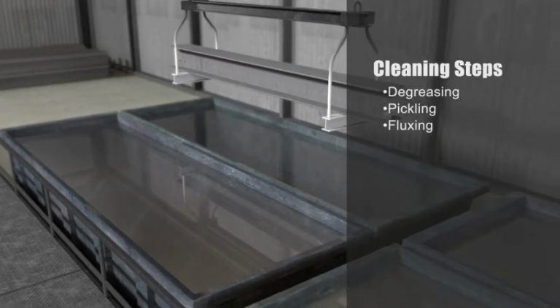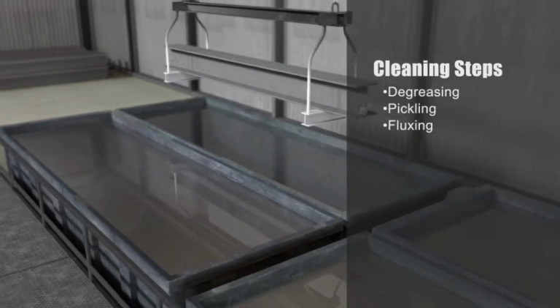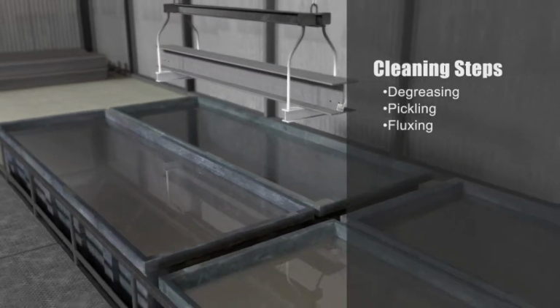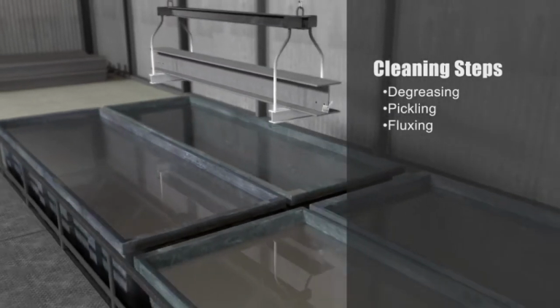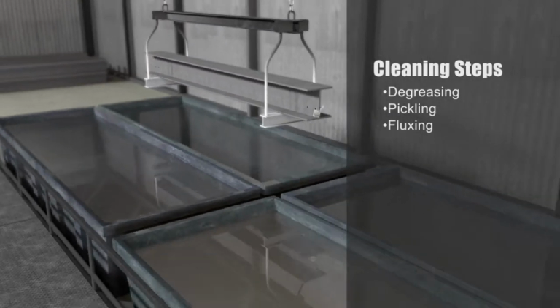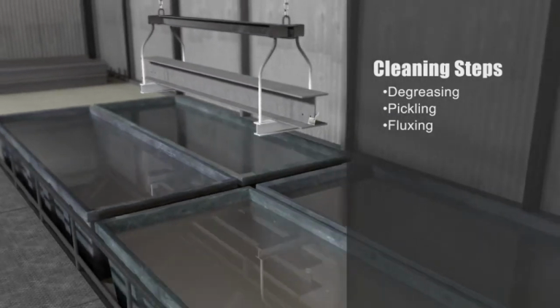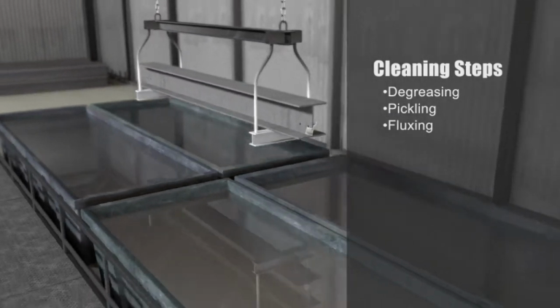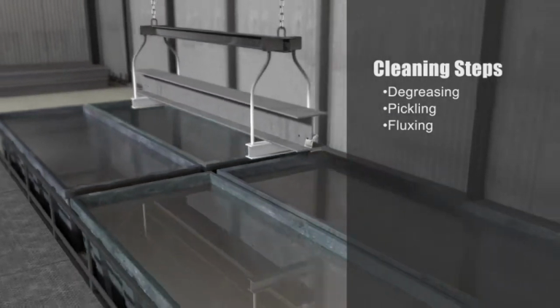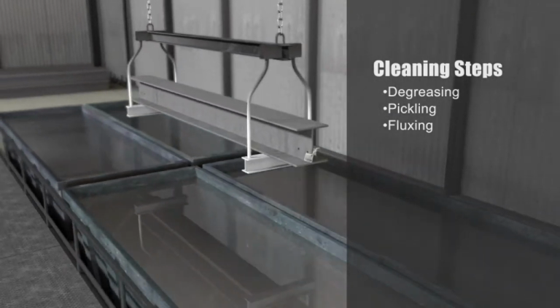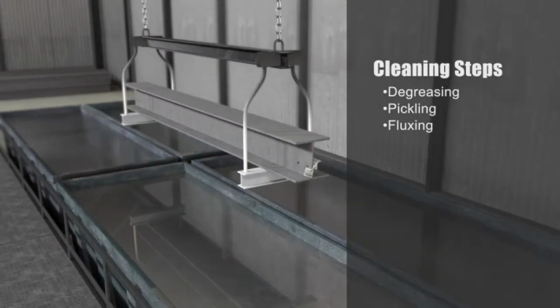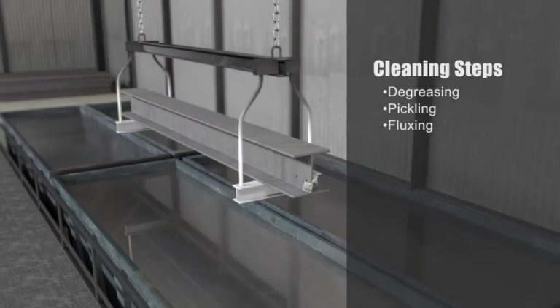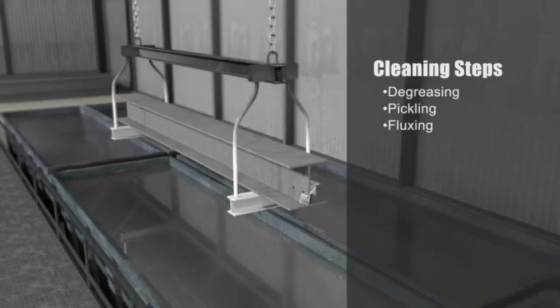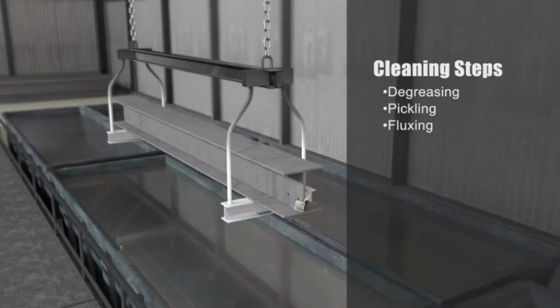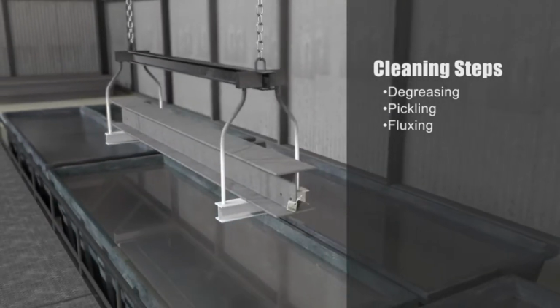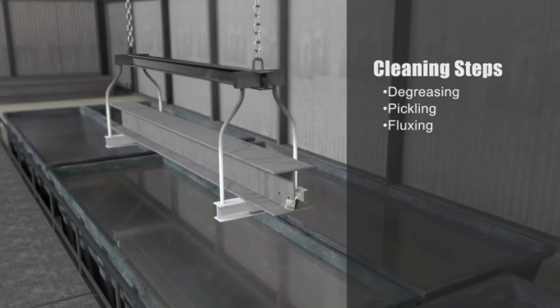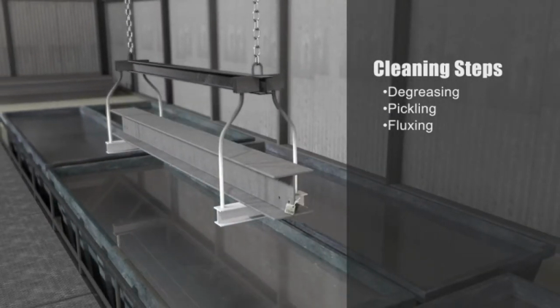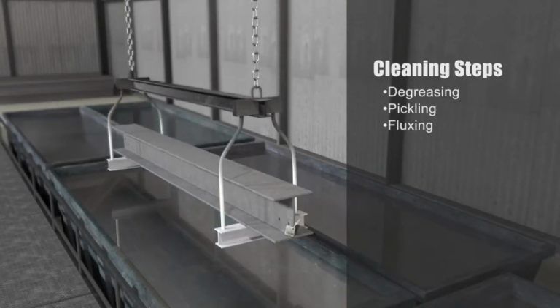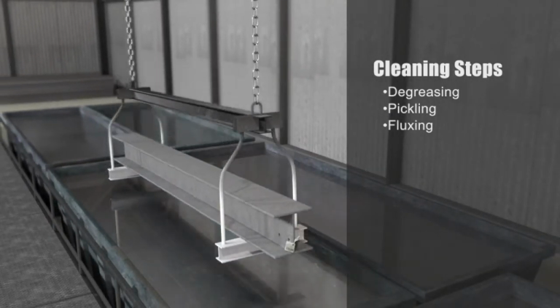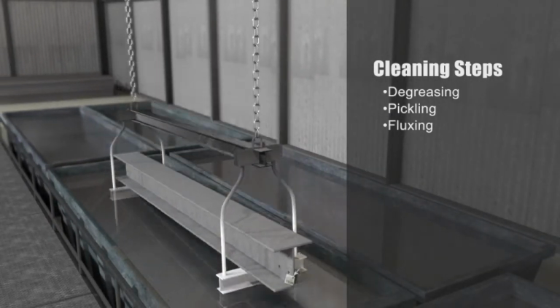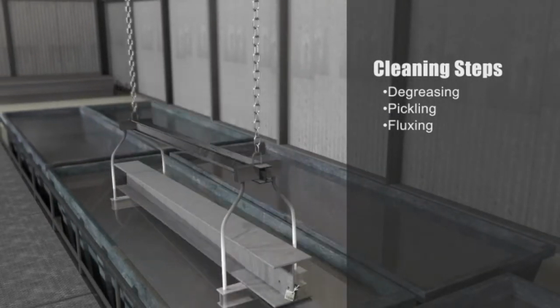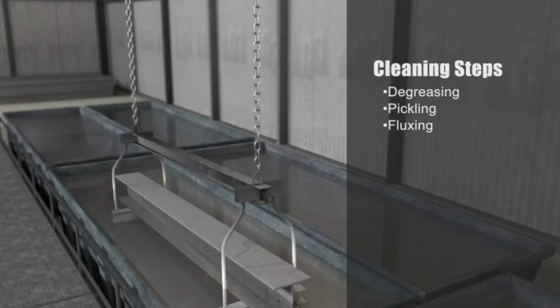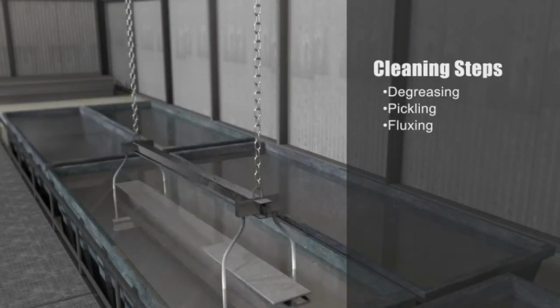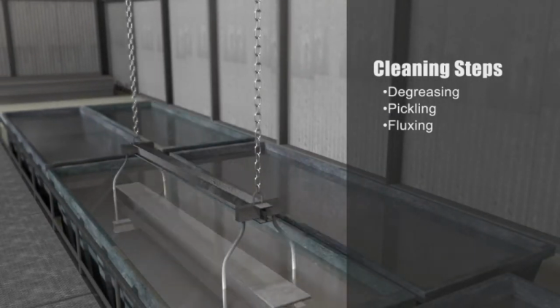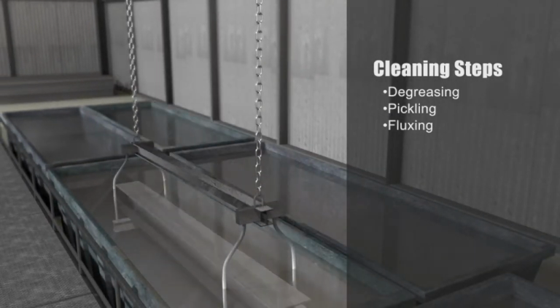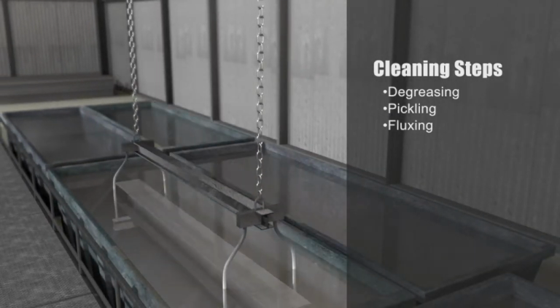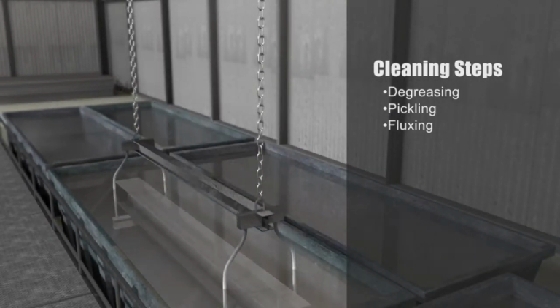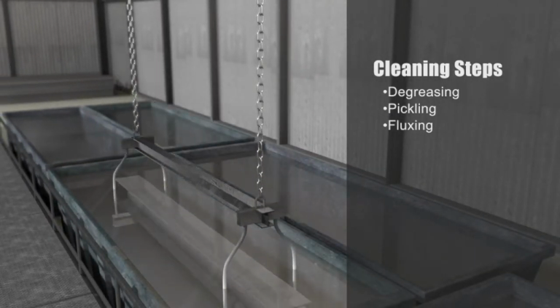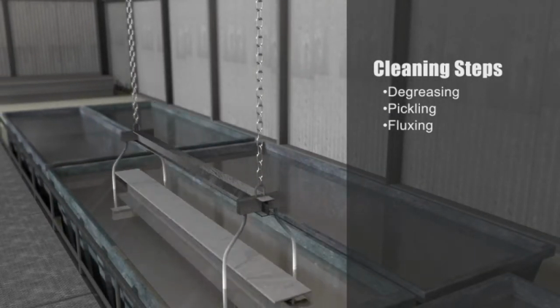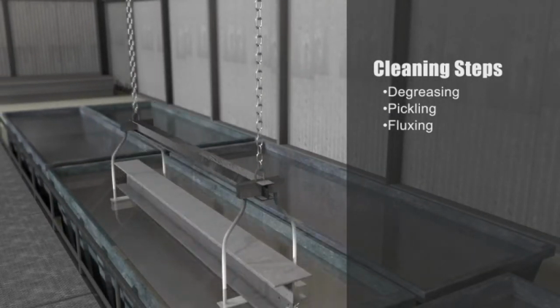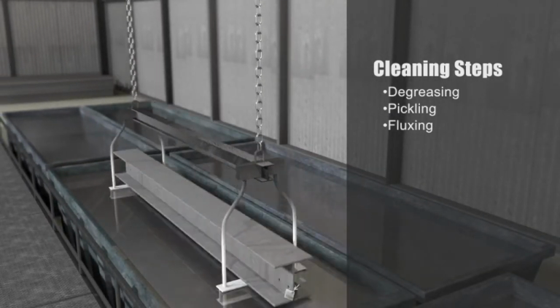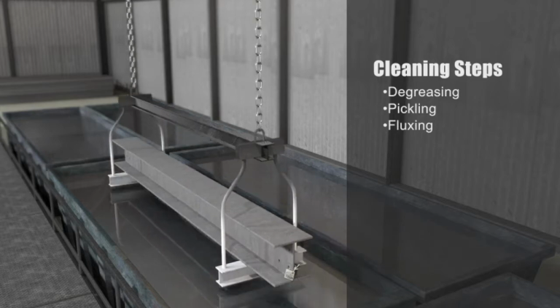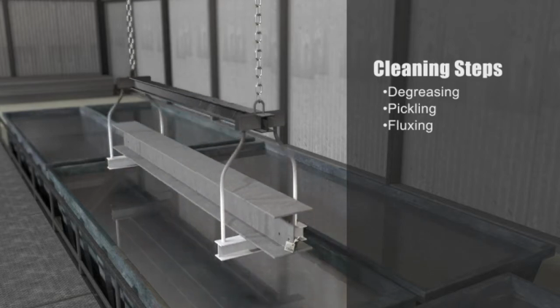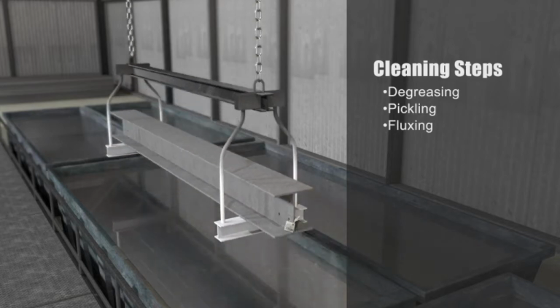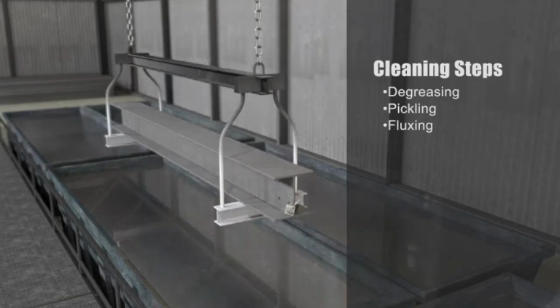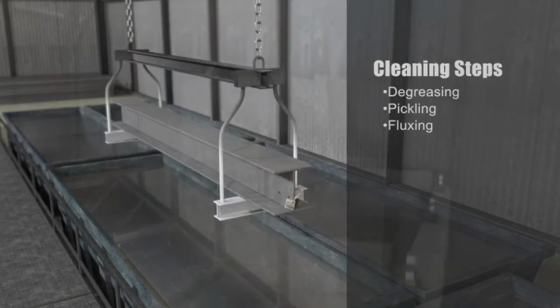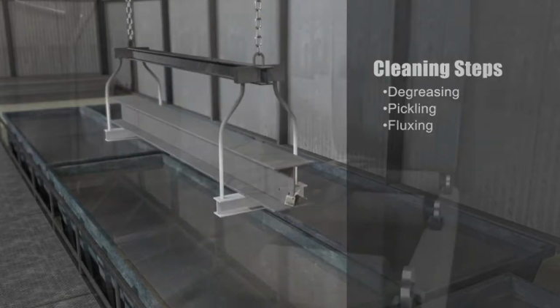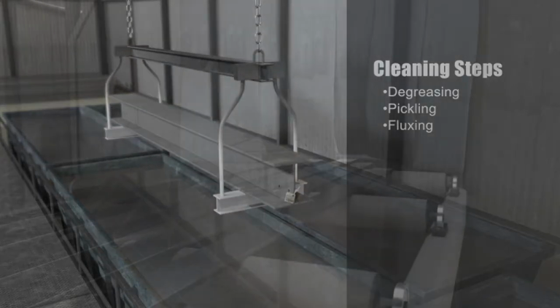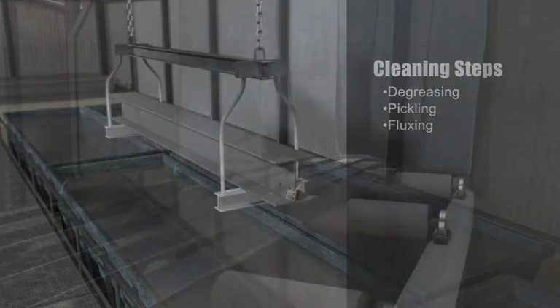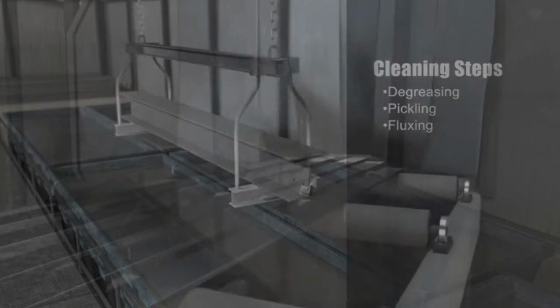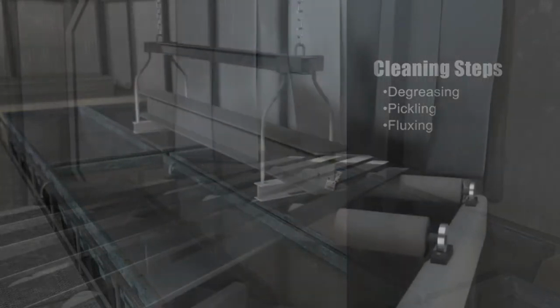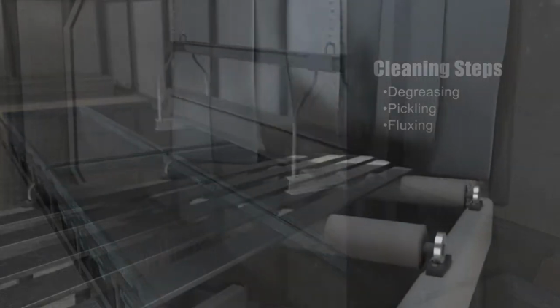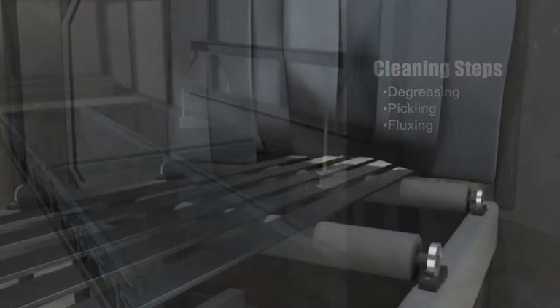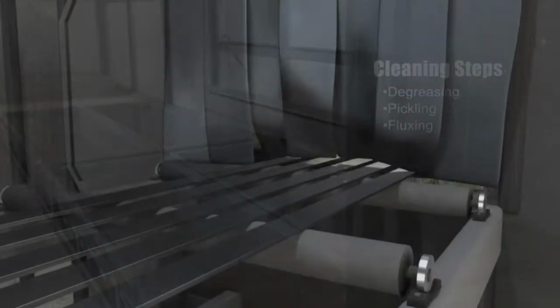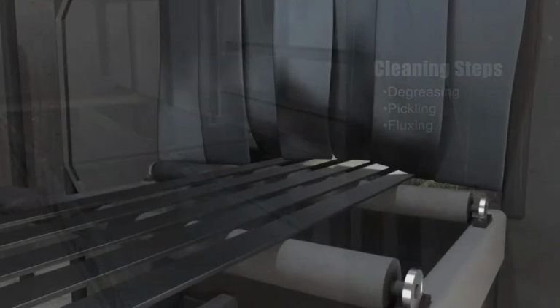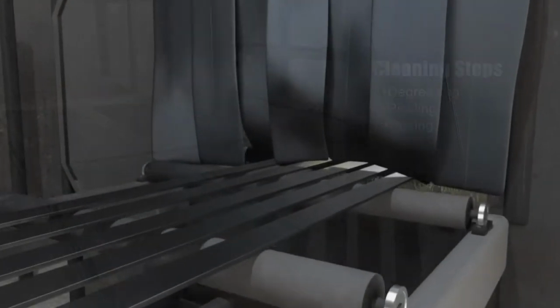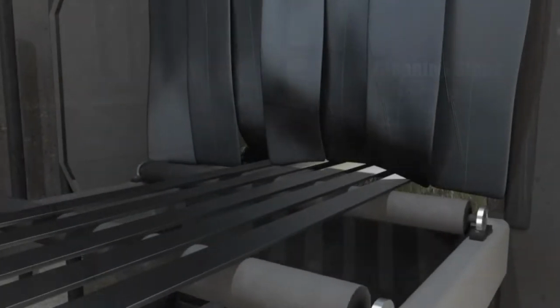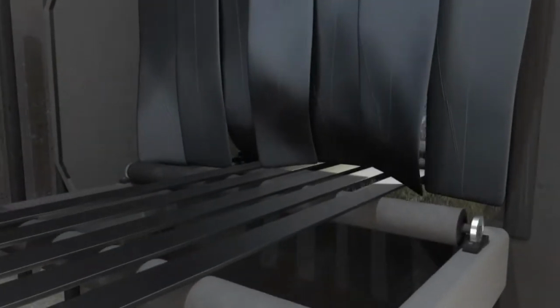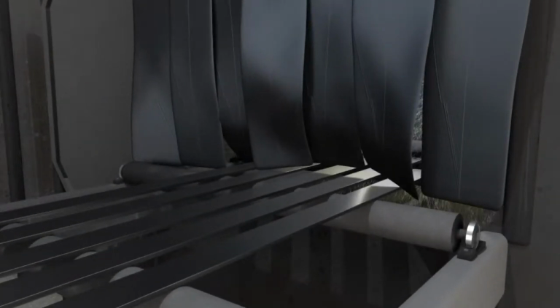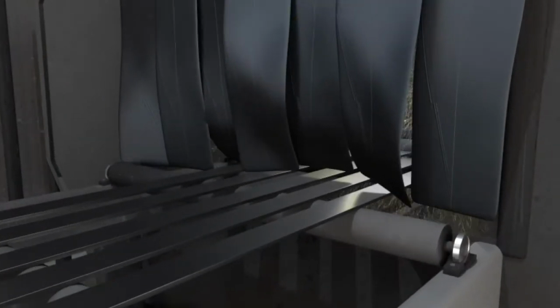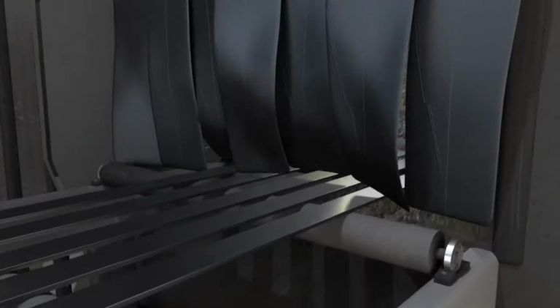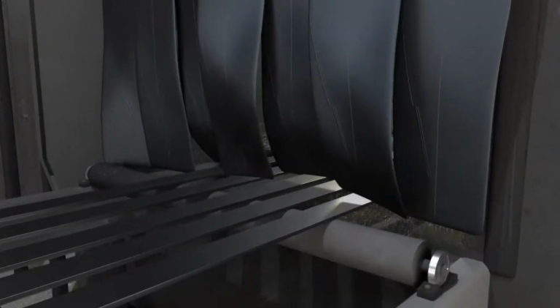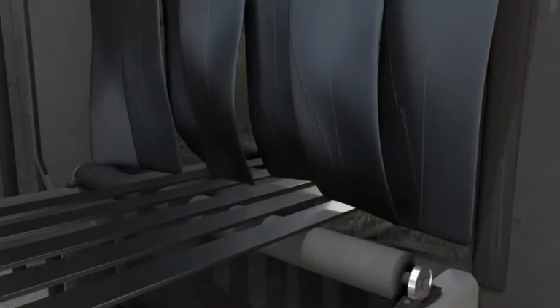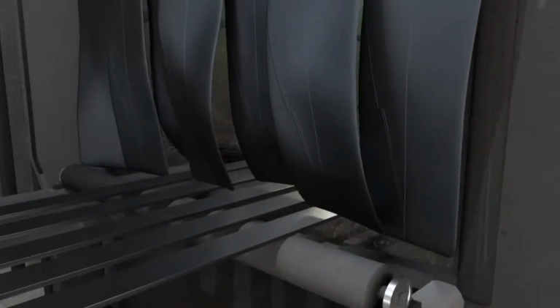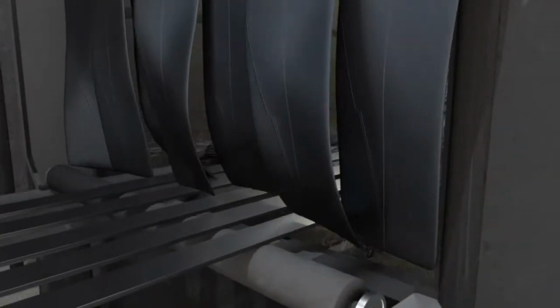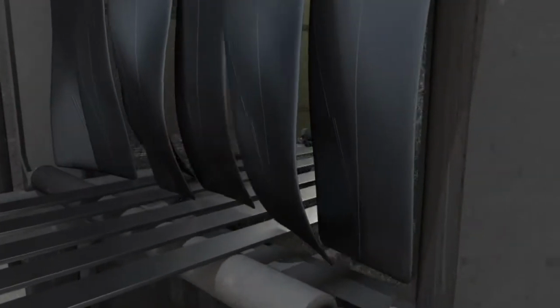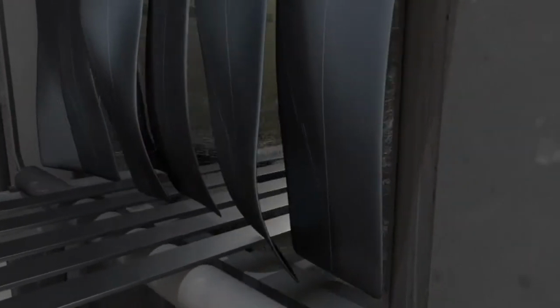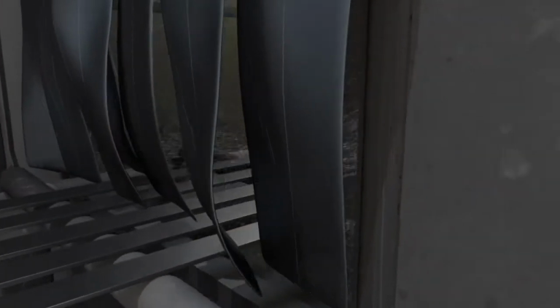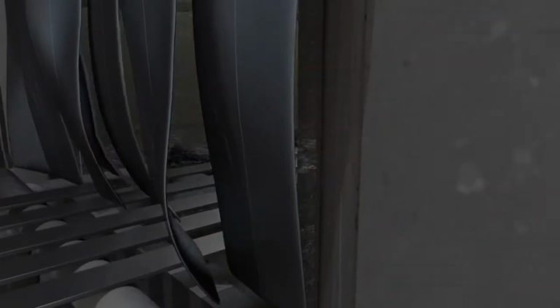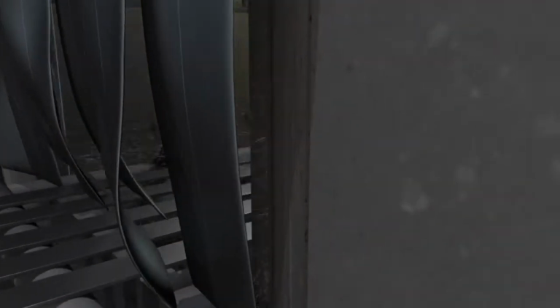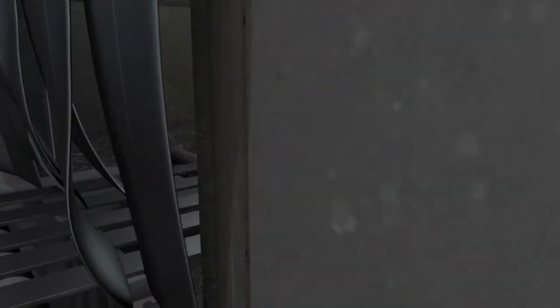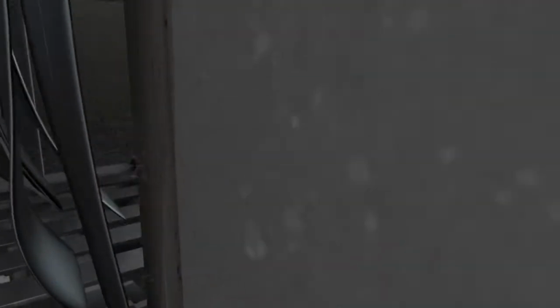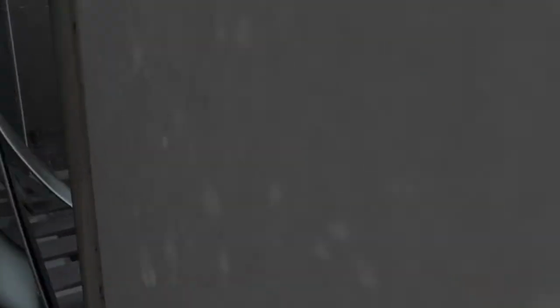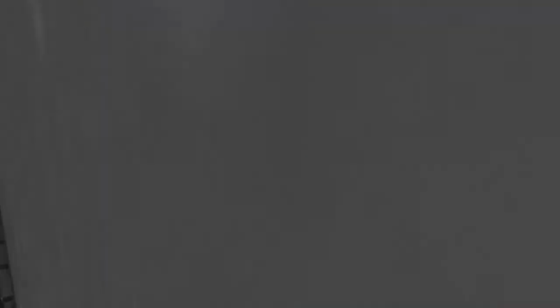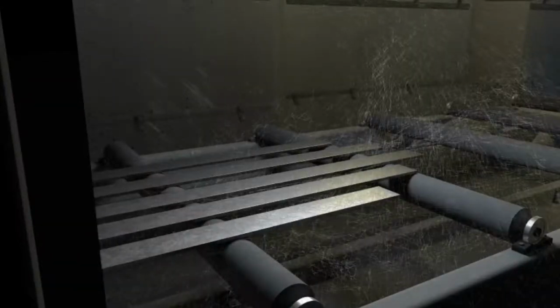Degreasing removes dirt, oil, and organic residues, while the acidic pickling bath will remove millscale and iron oxide.